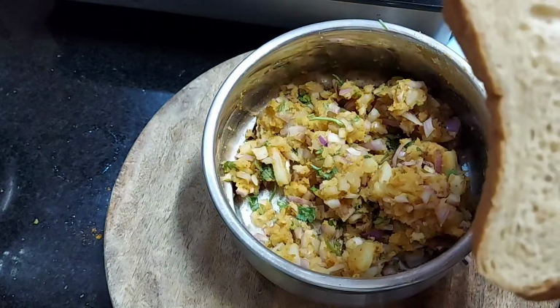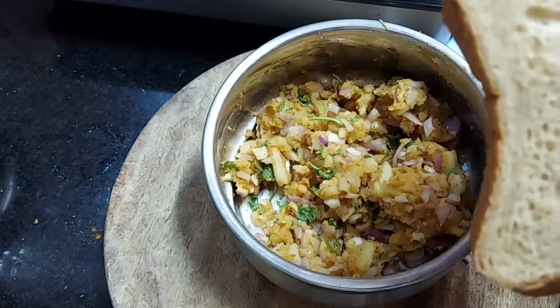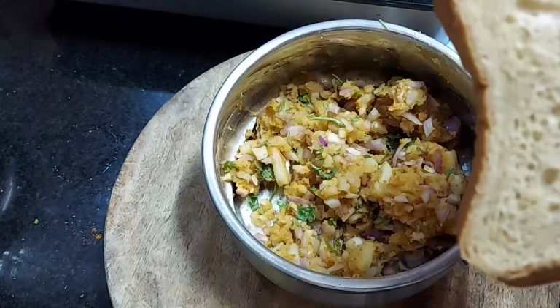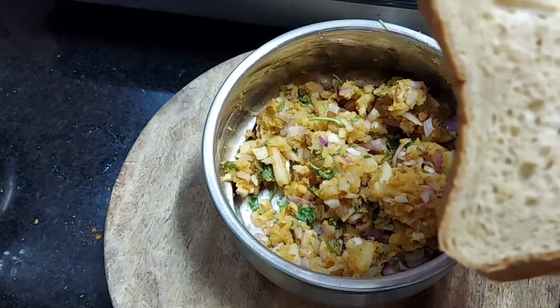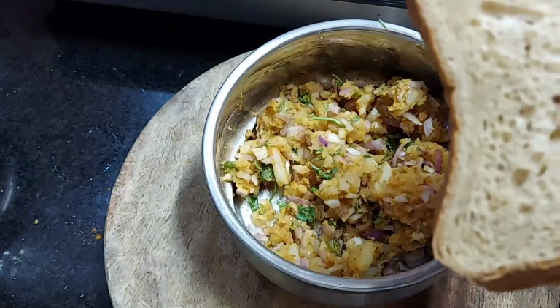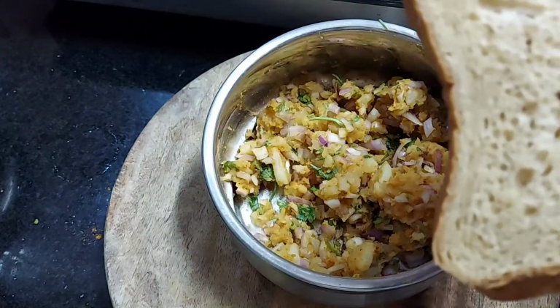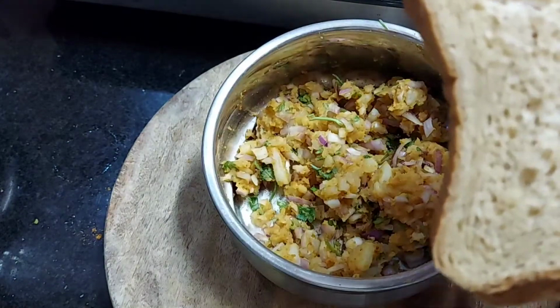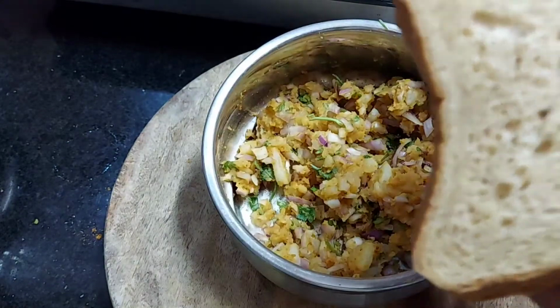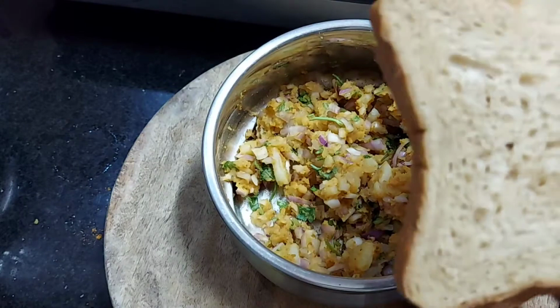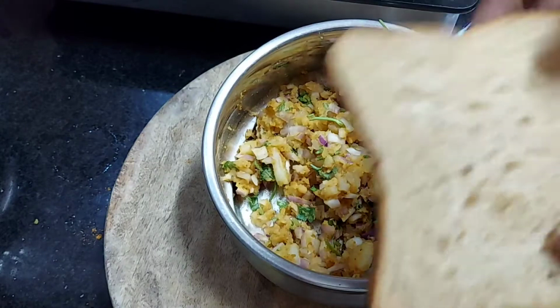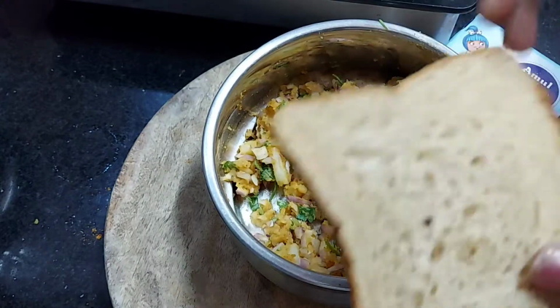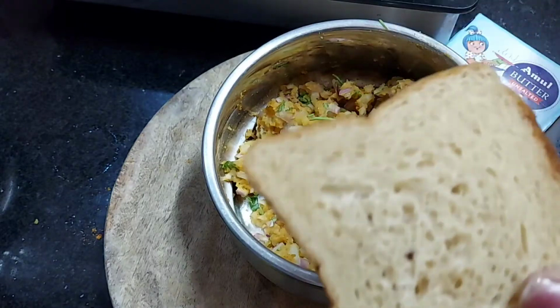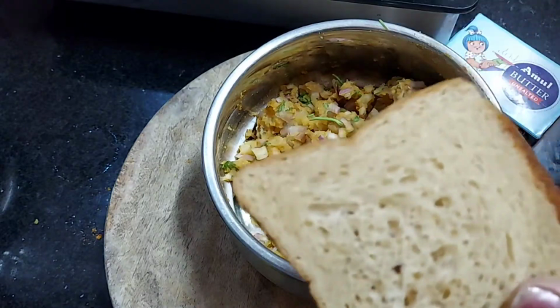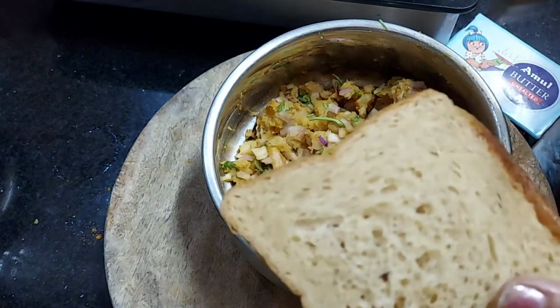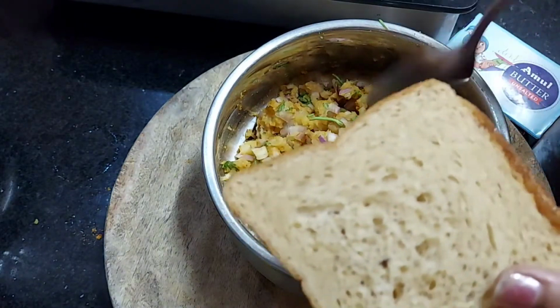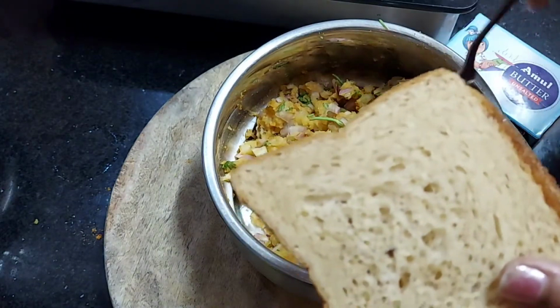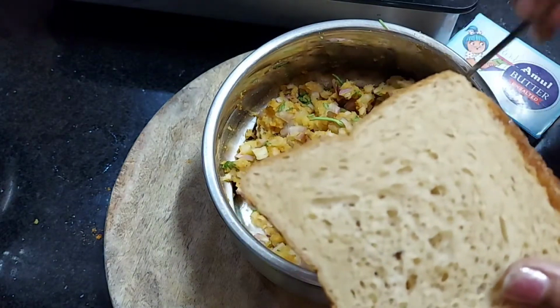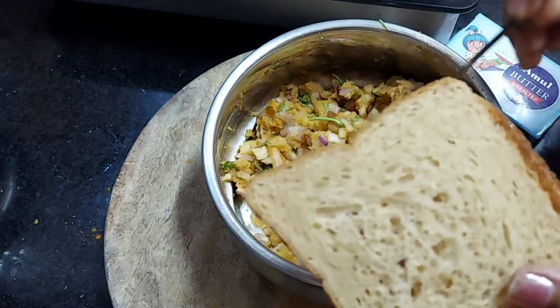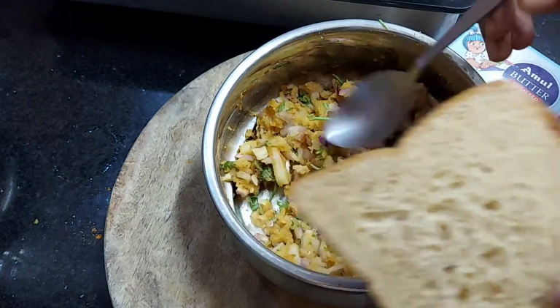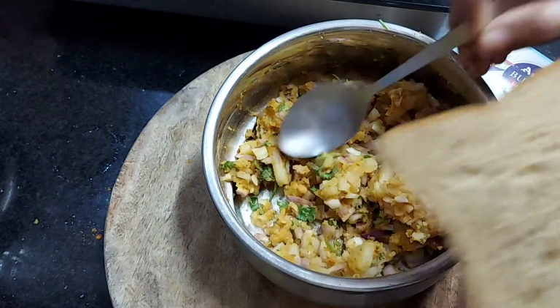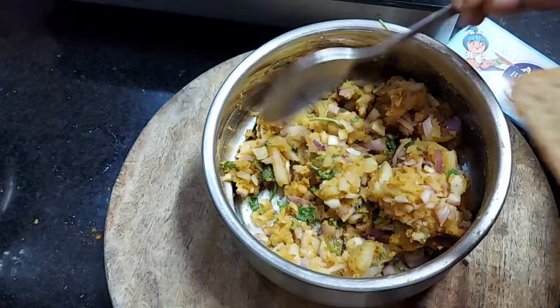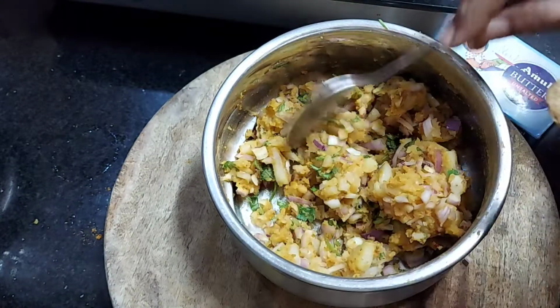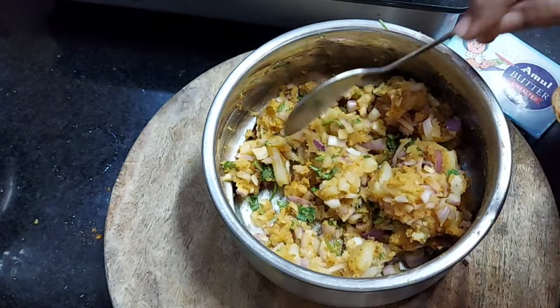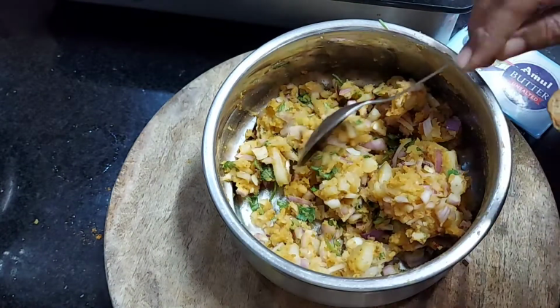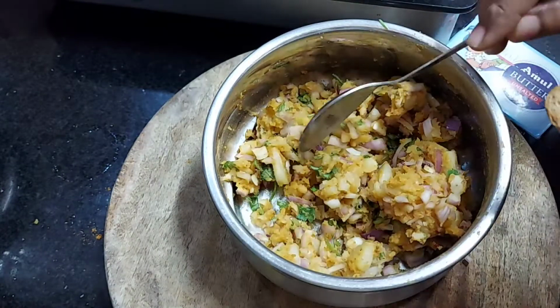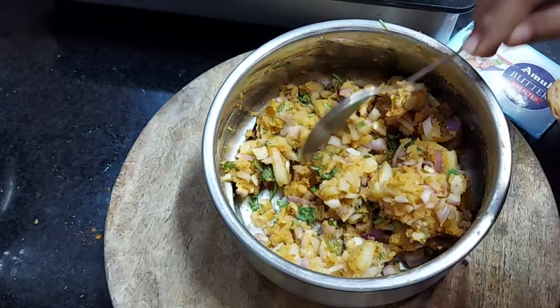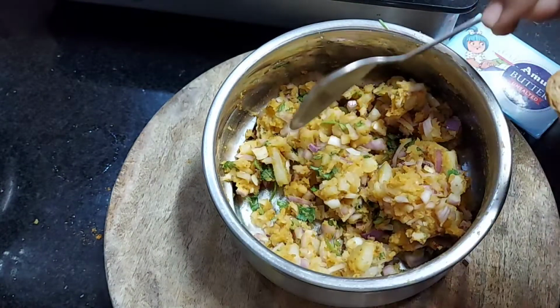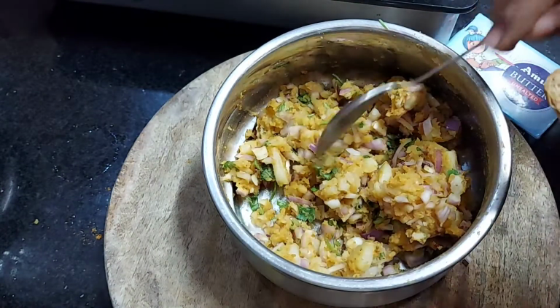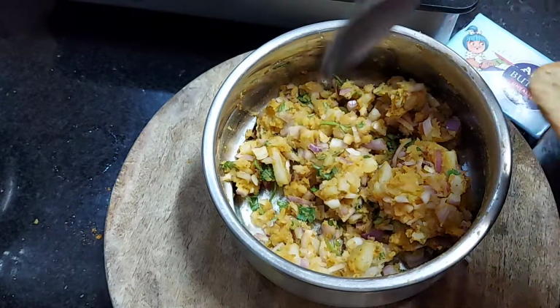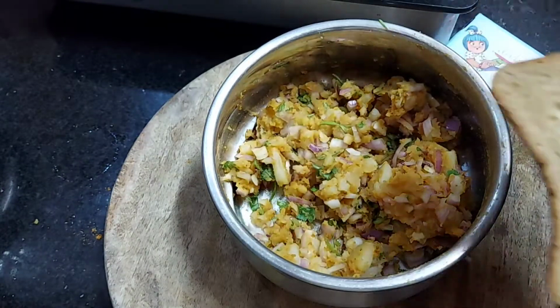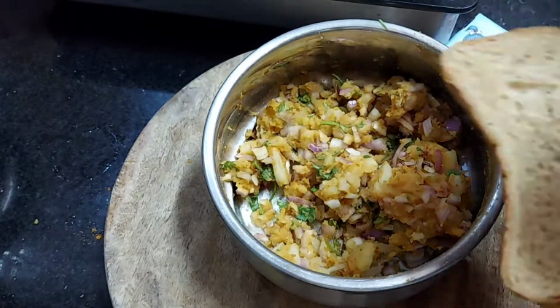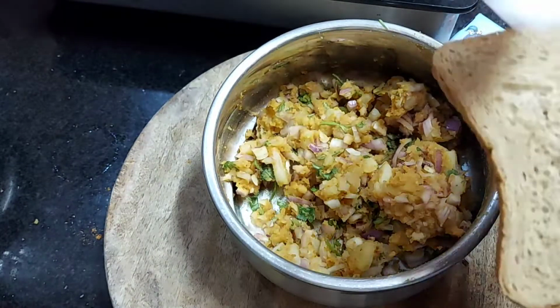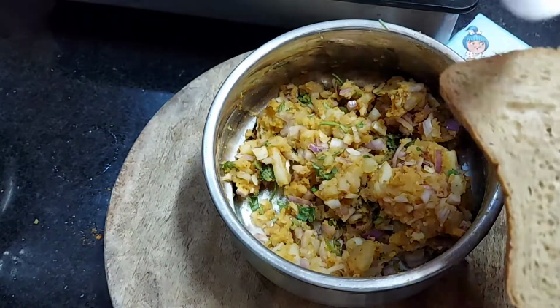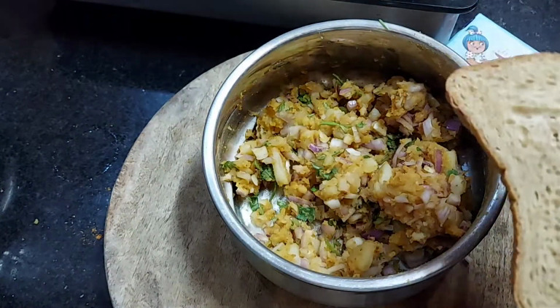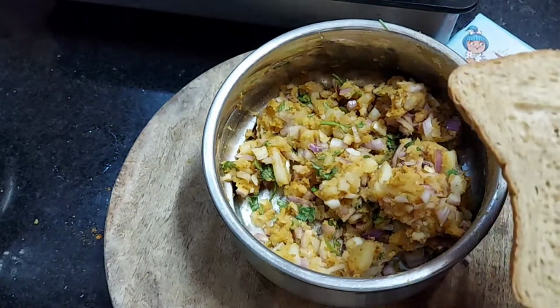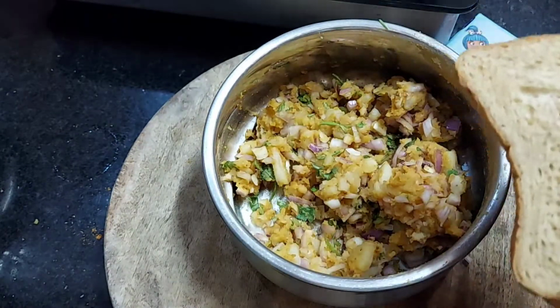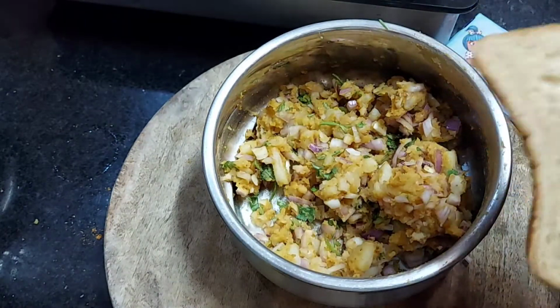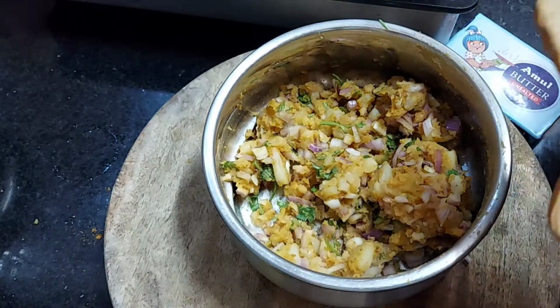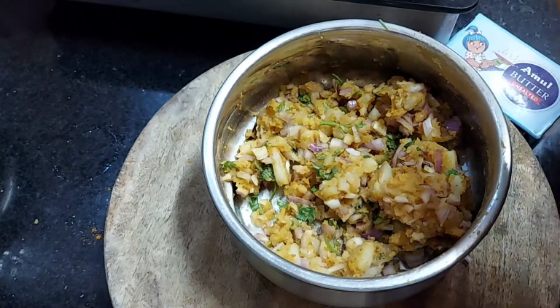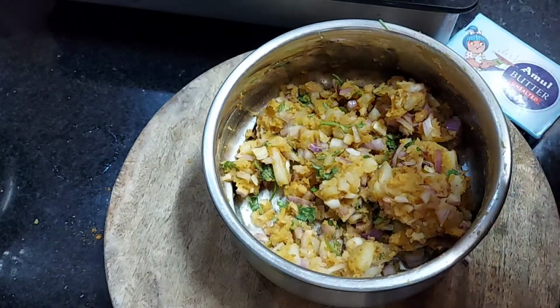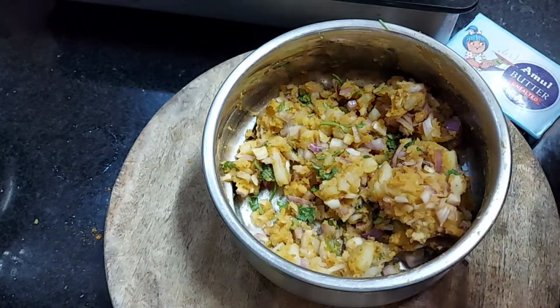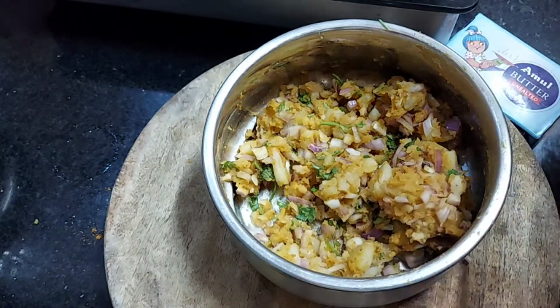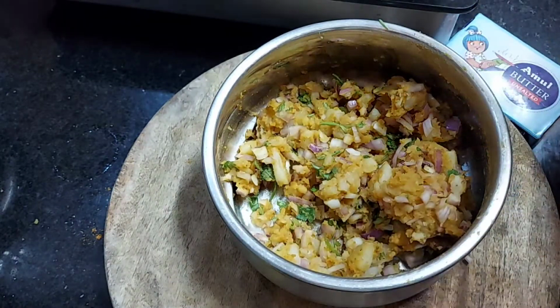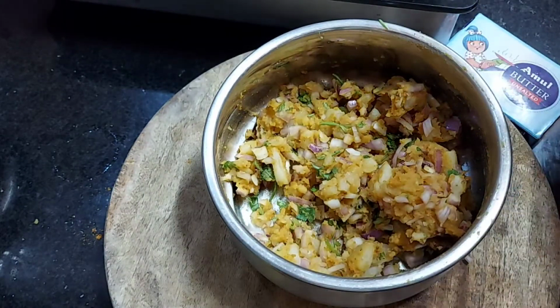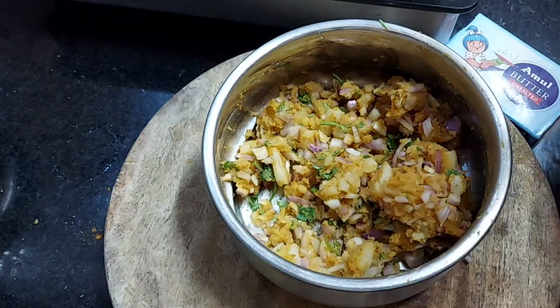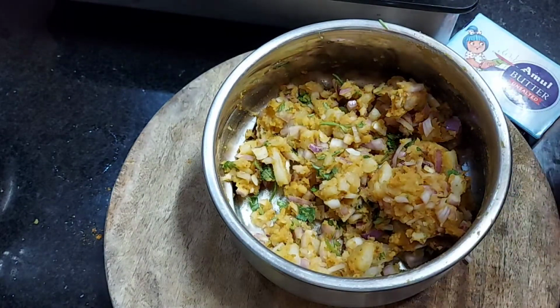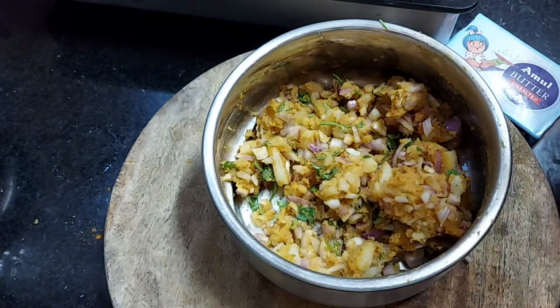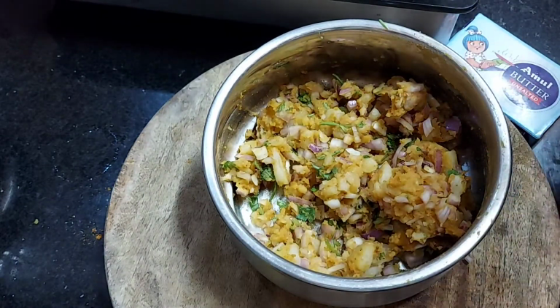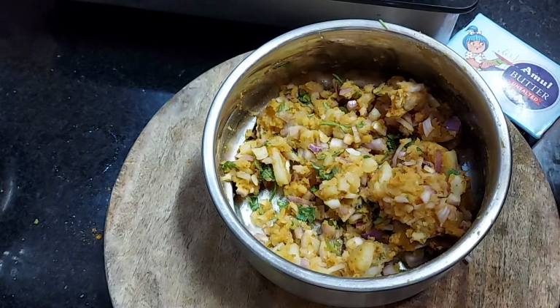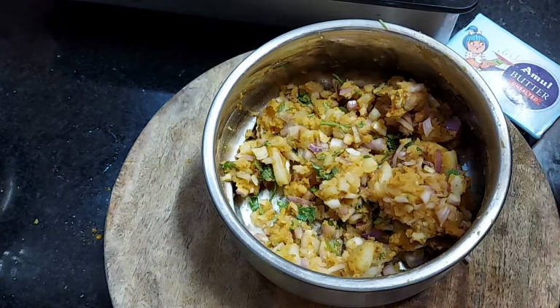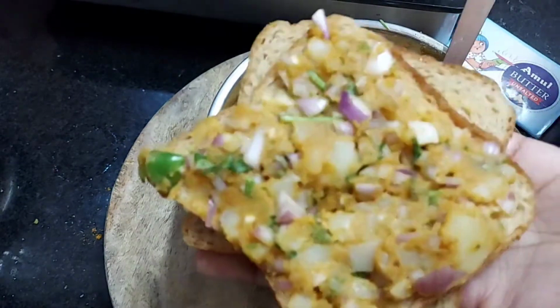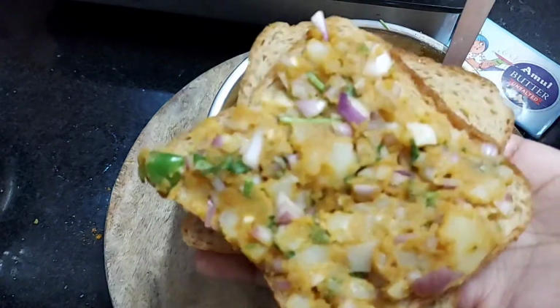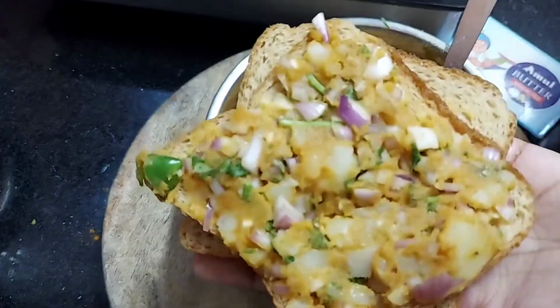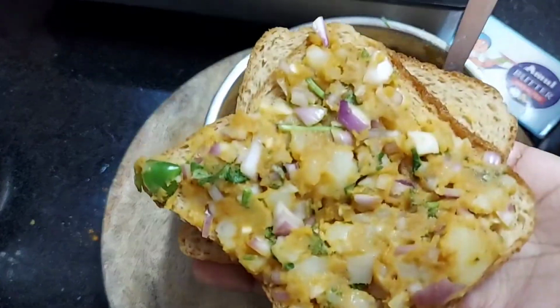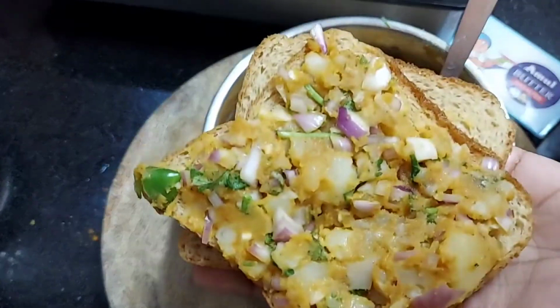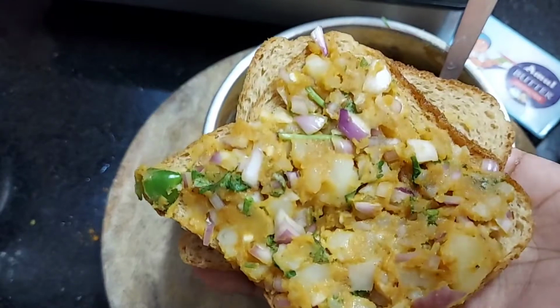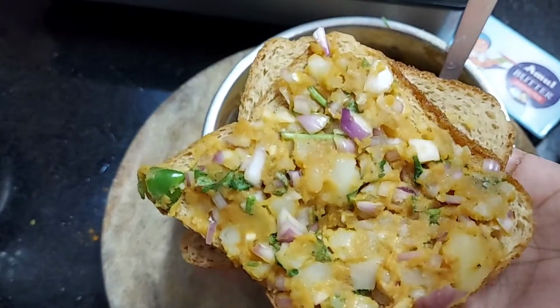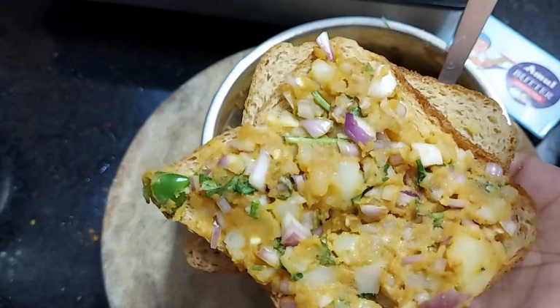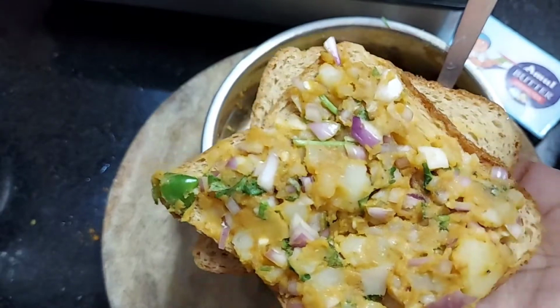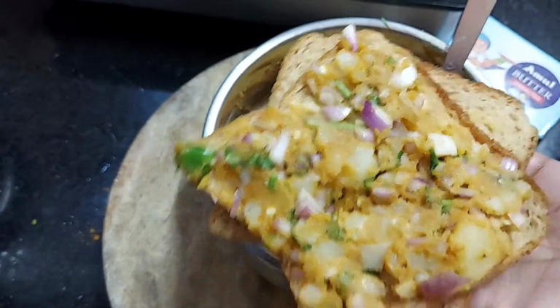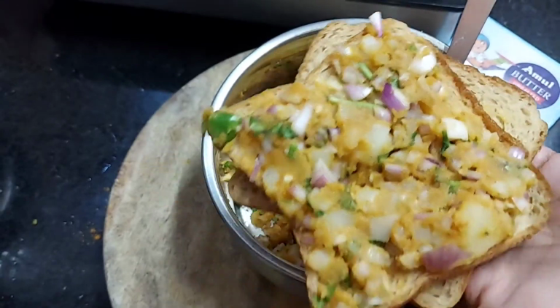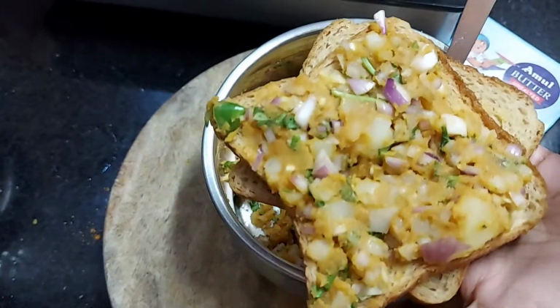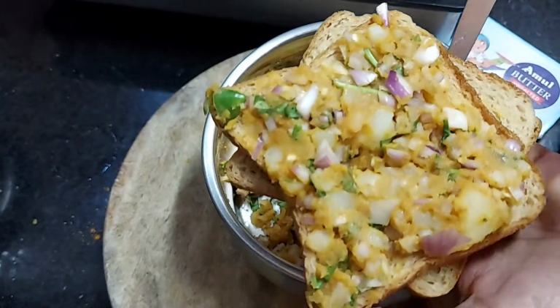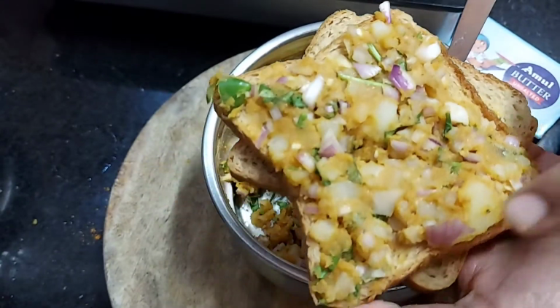Now let's spread butter on the bread. You can spread a little butter on the bread.